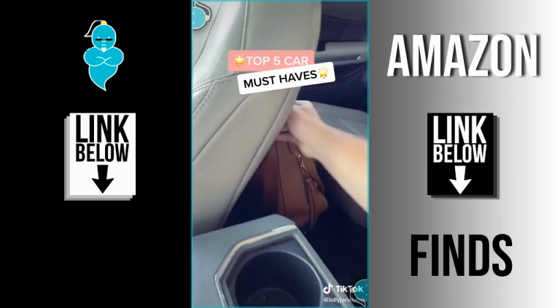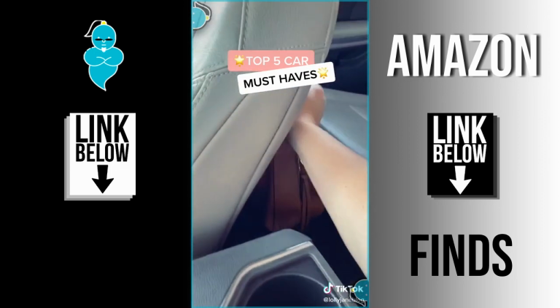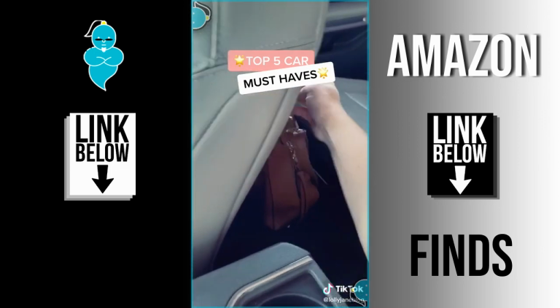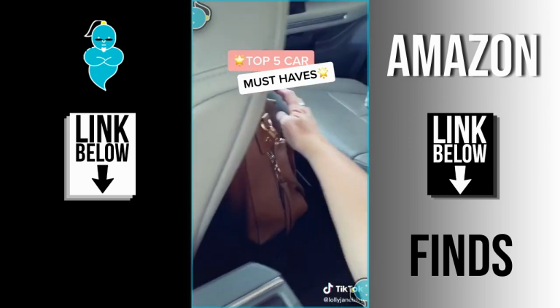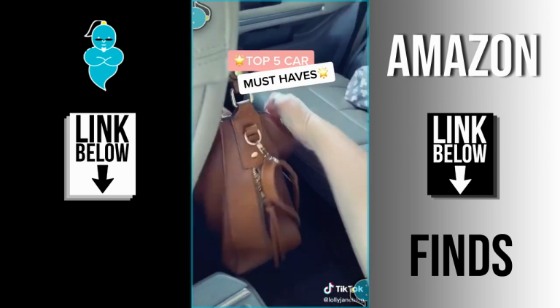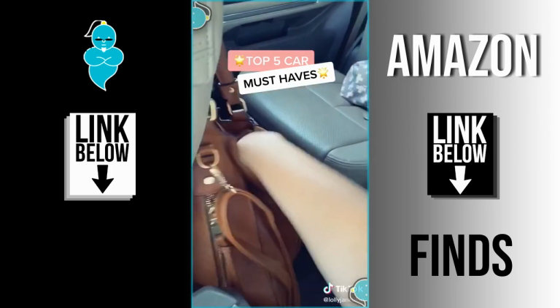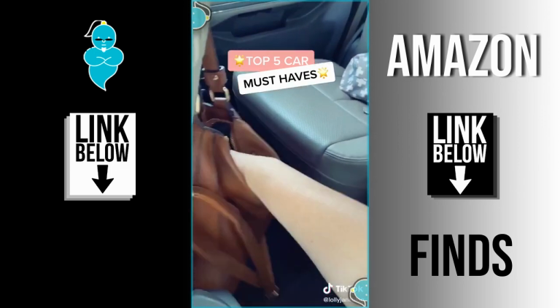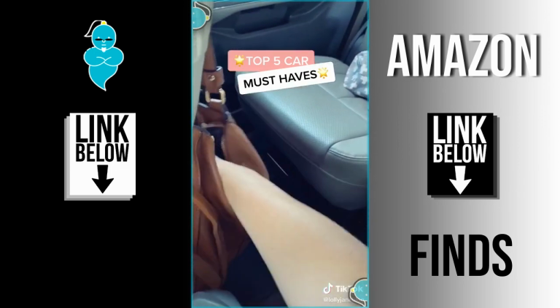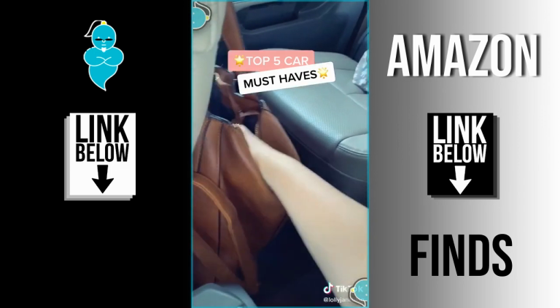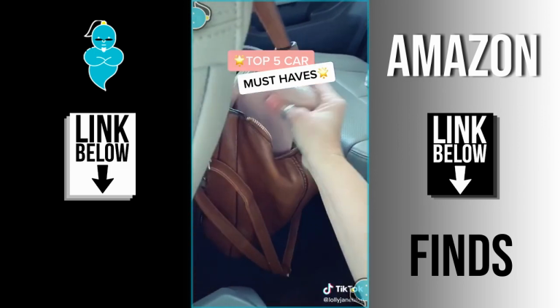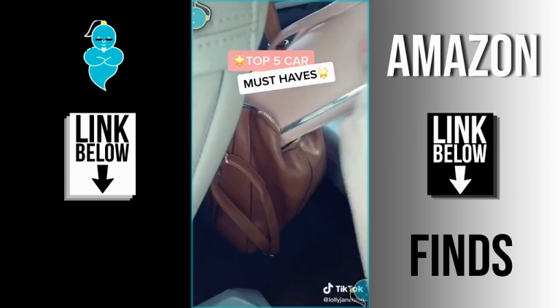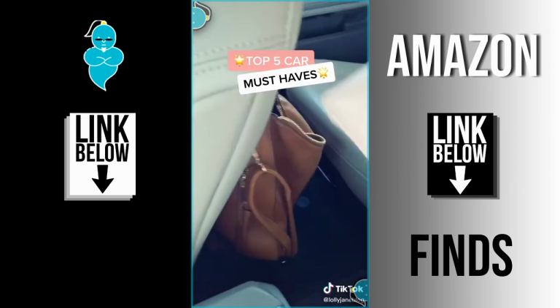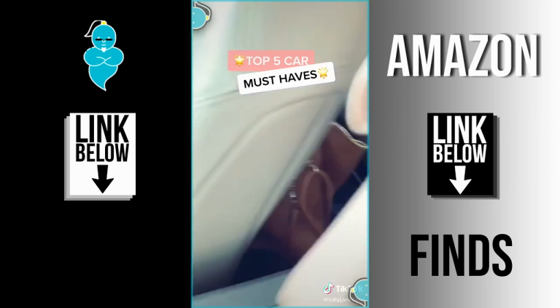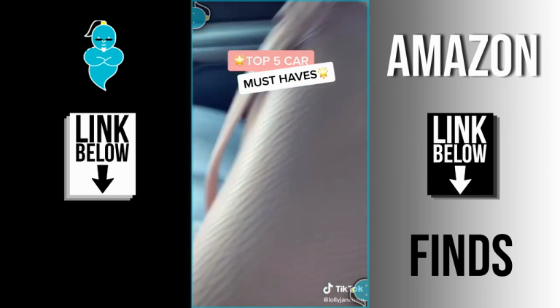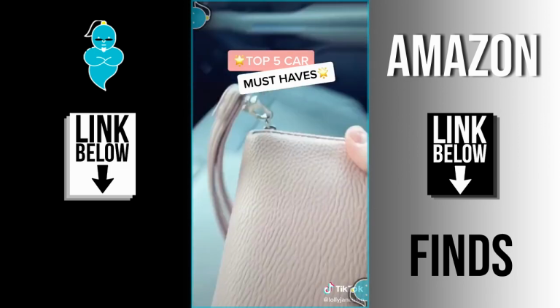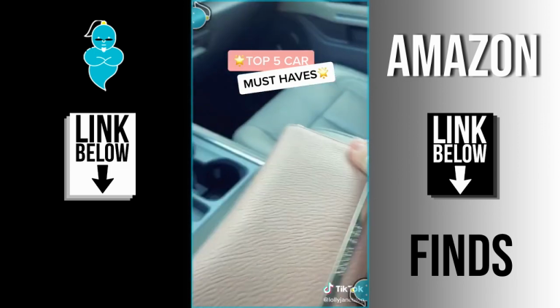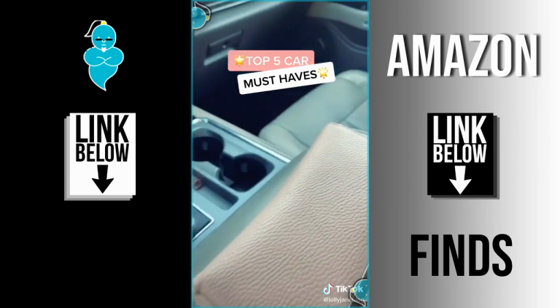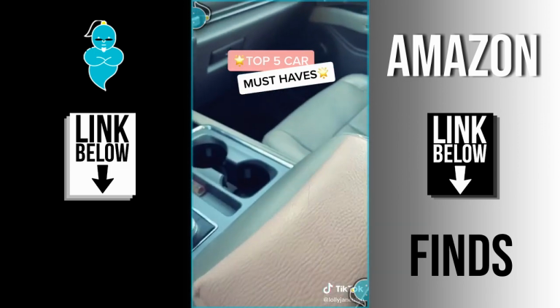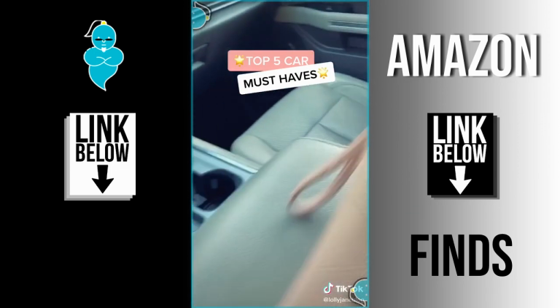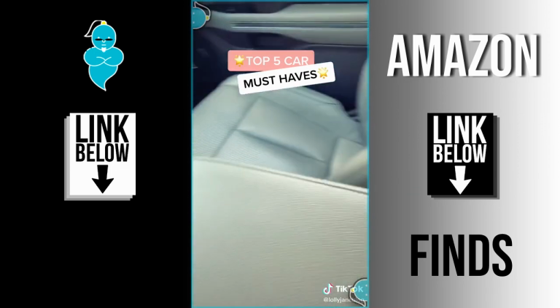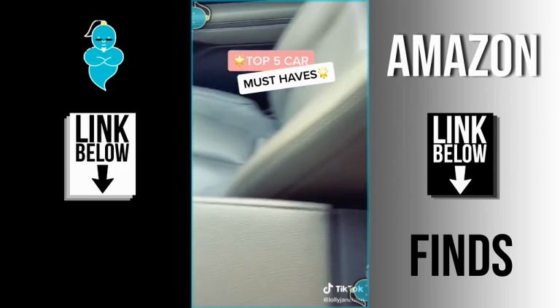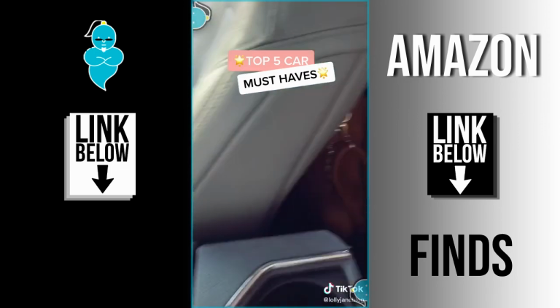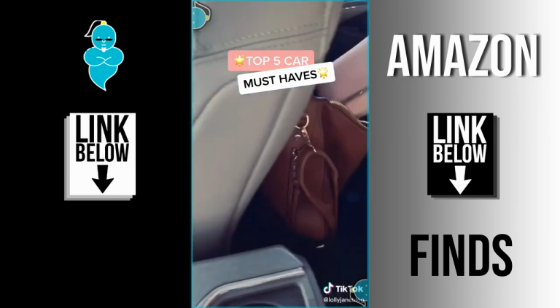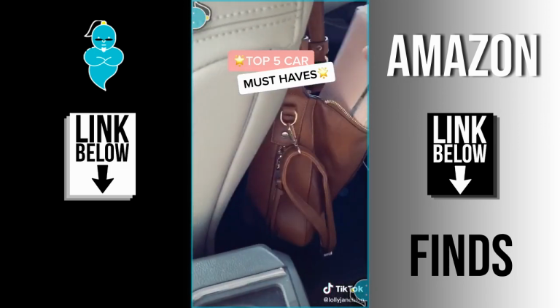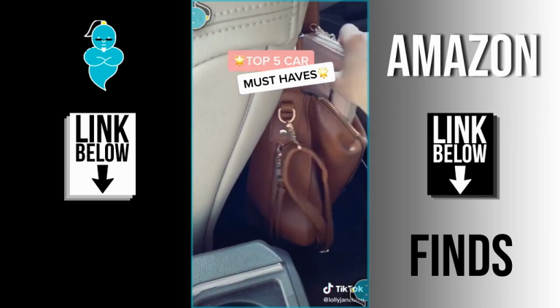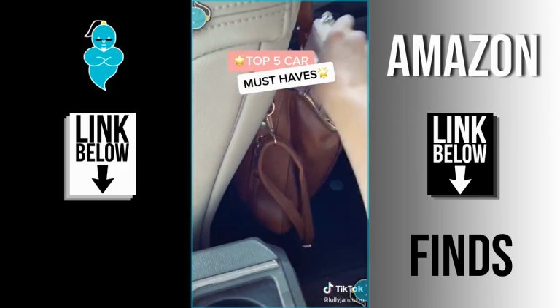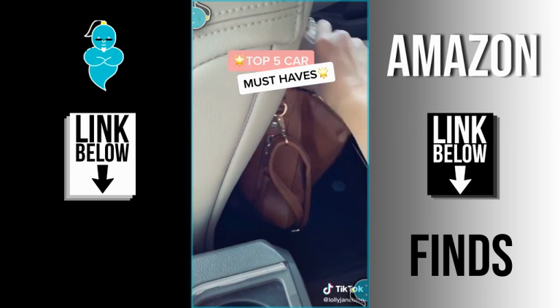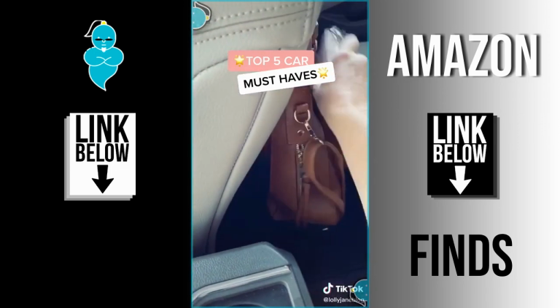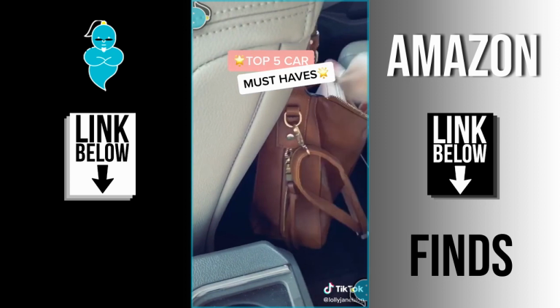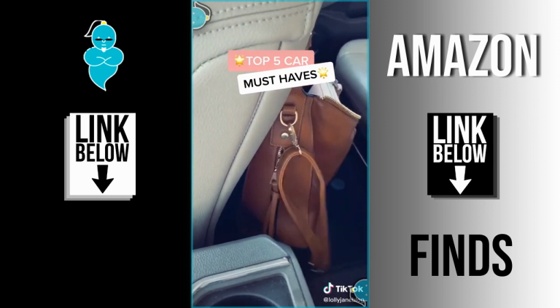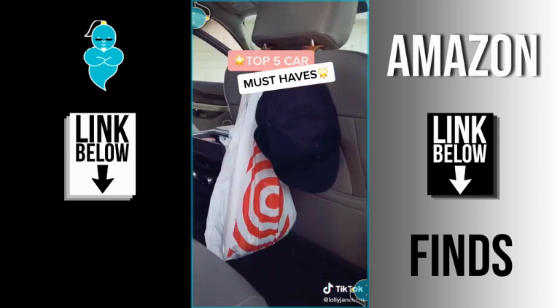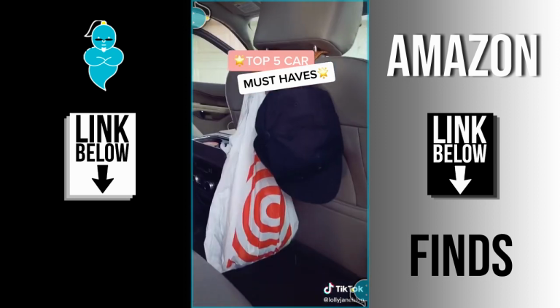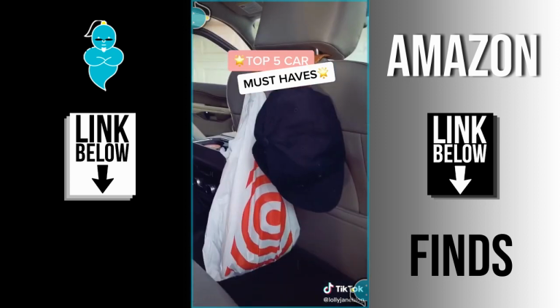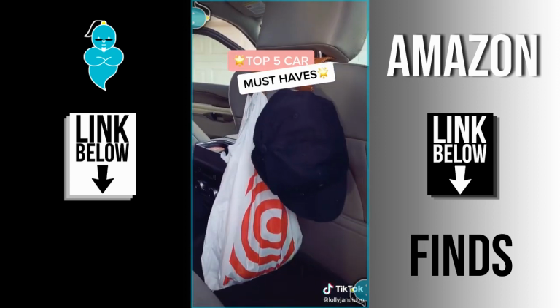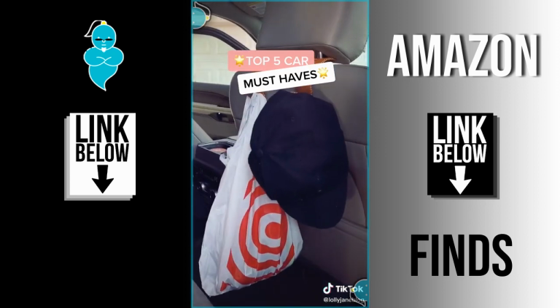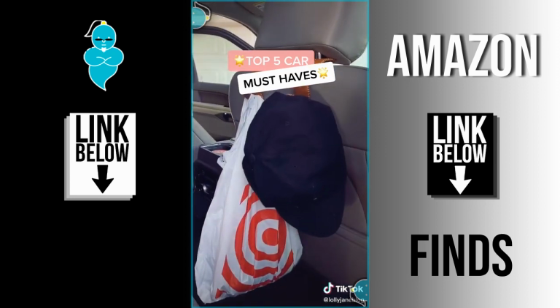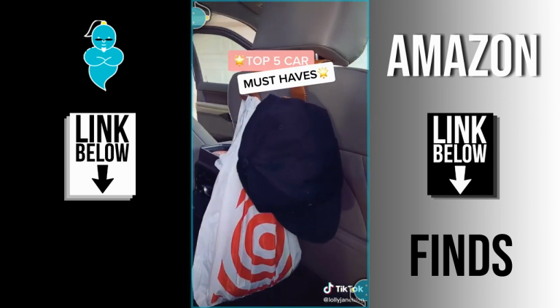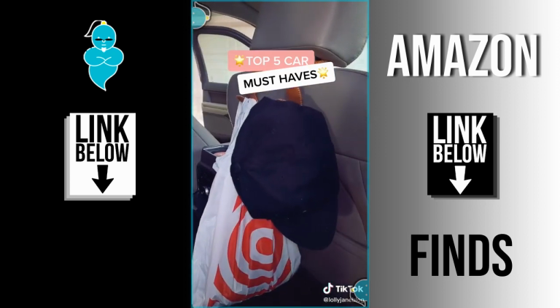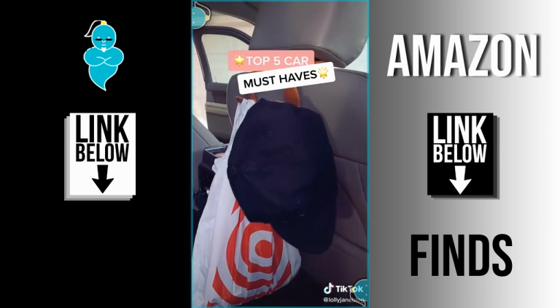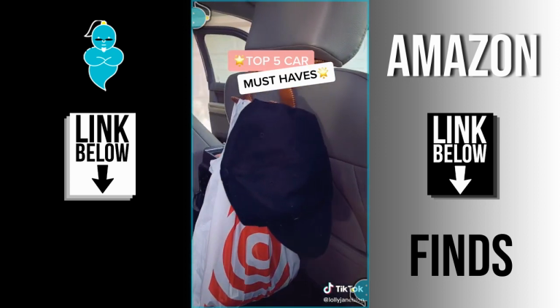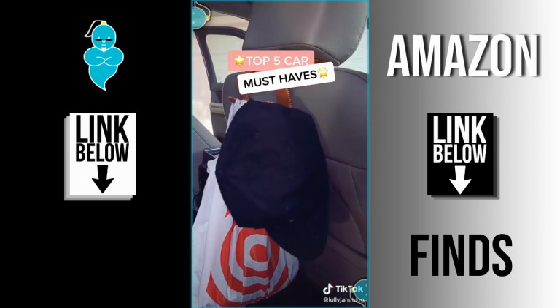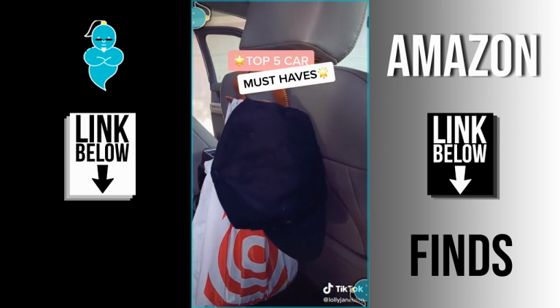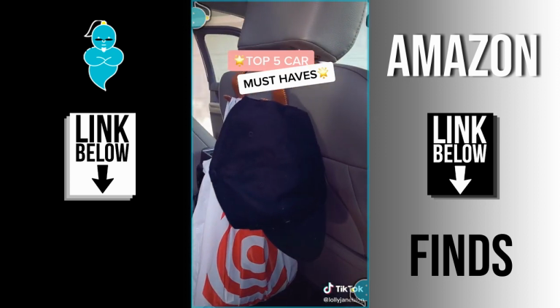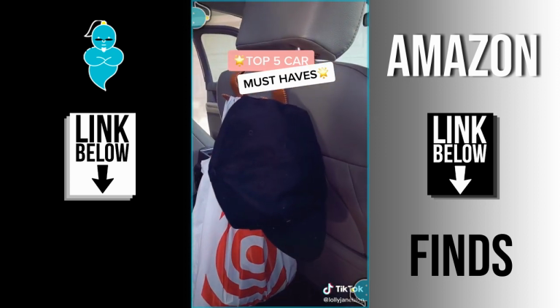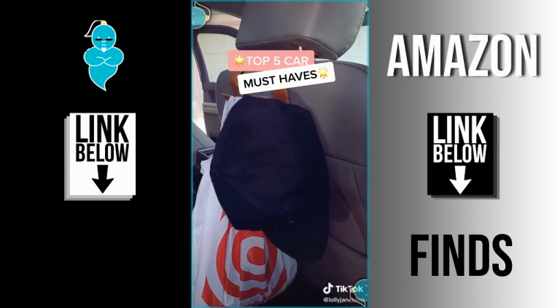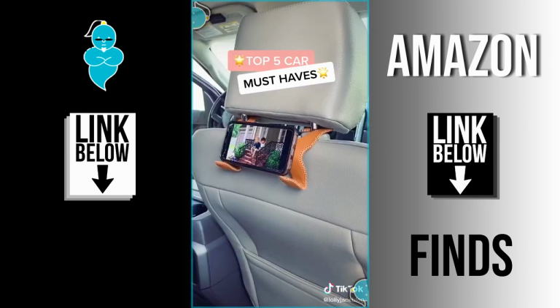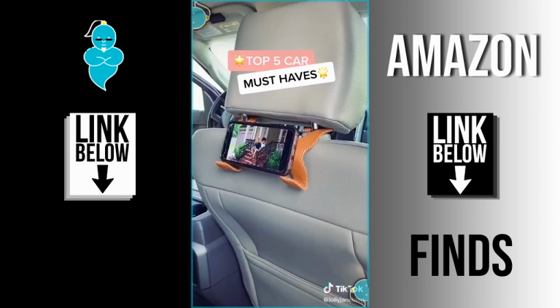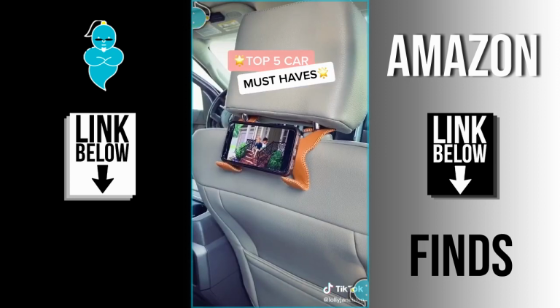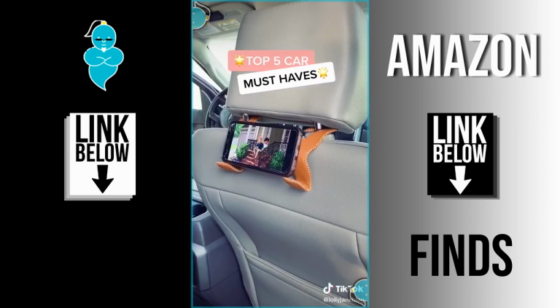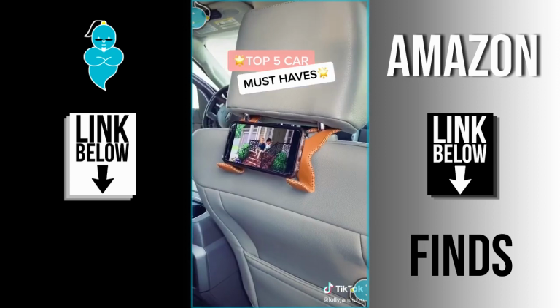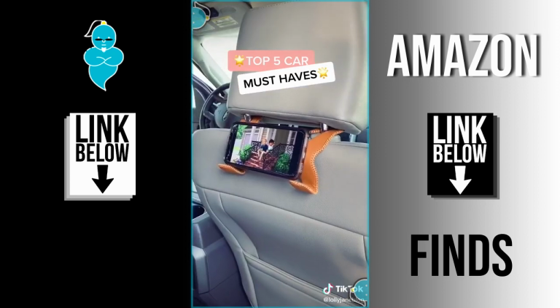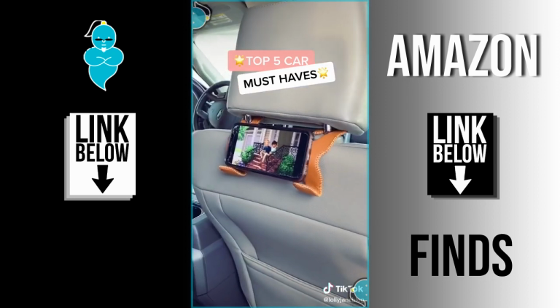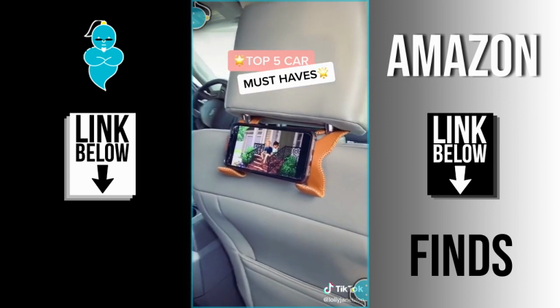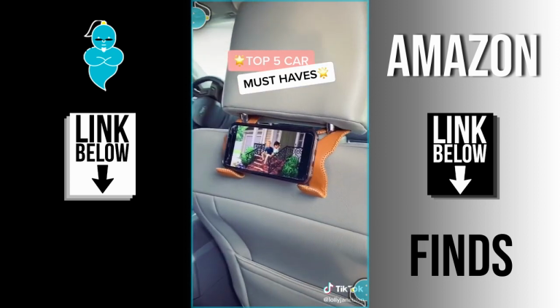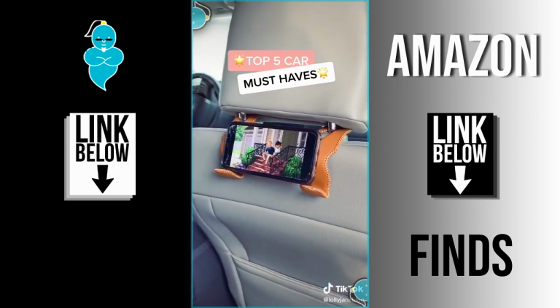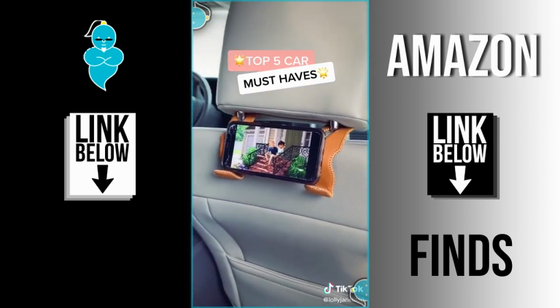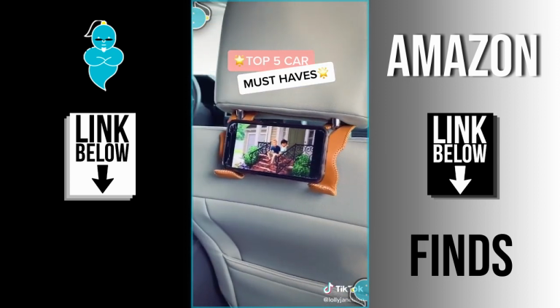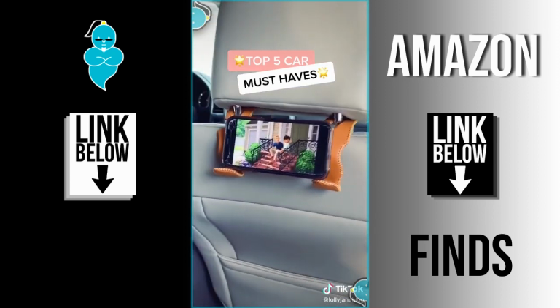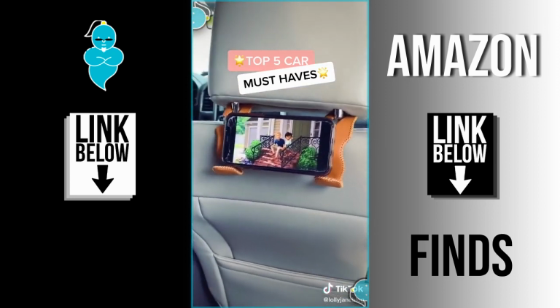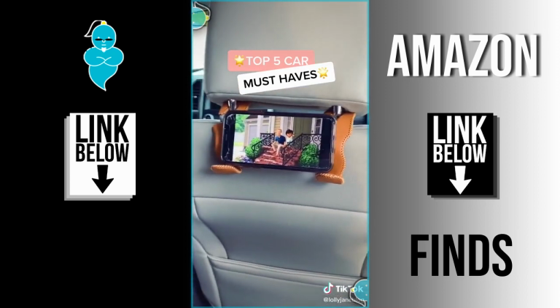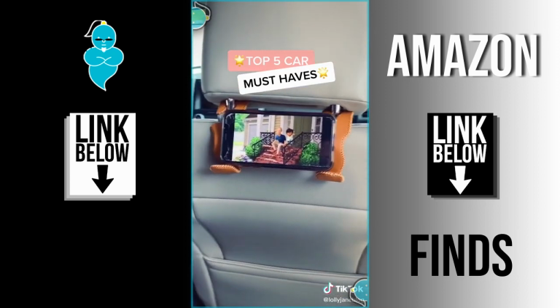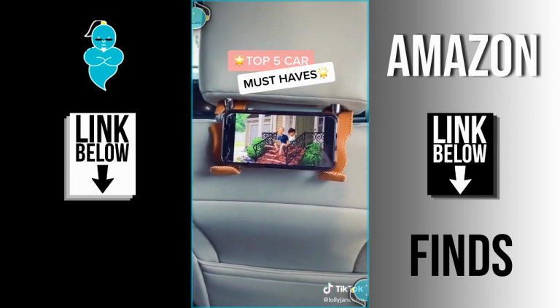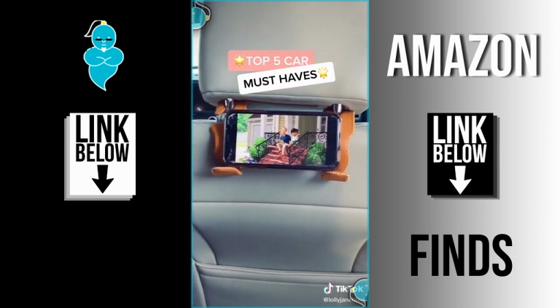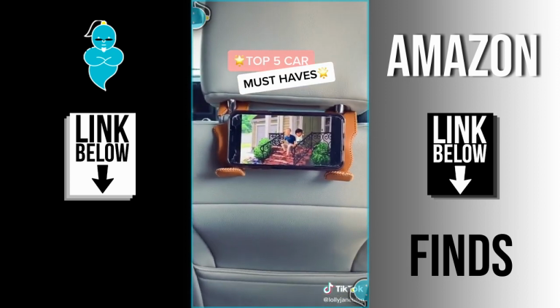These hooks are a game changer. It's so easy to find your wallet. It holds groceries, hats, jackets, and even holds phones.